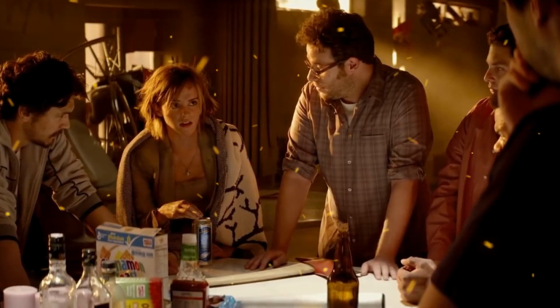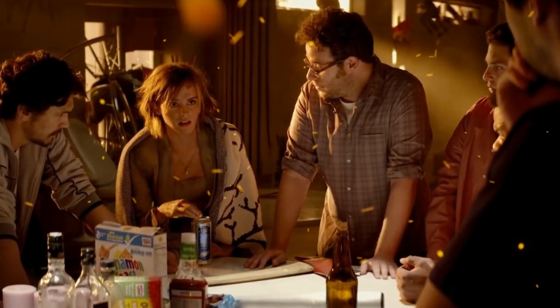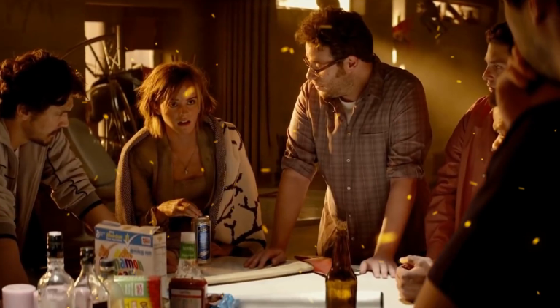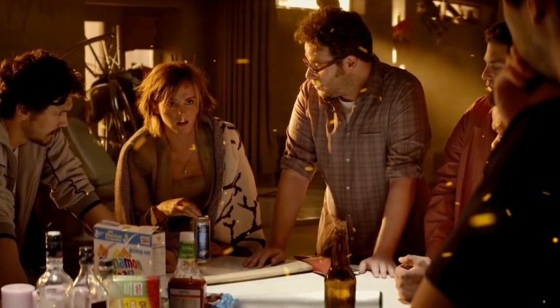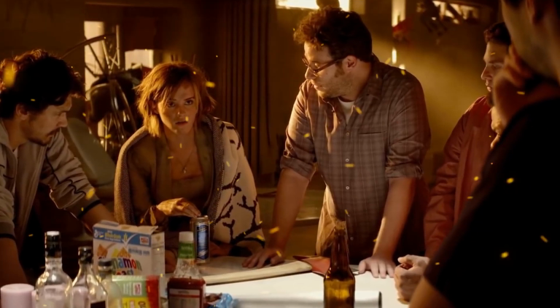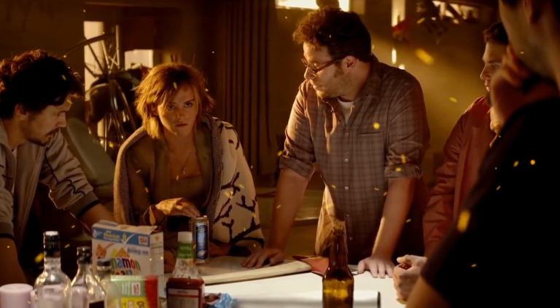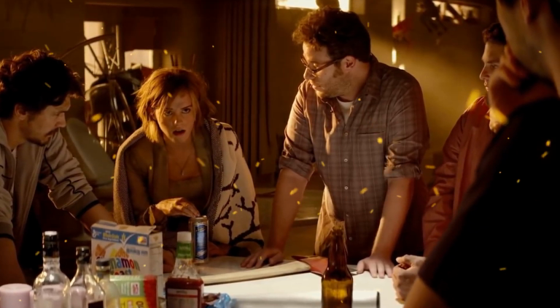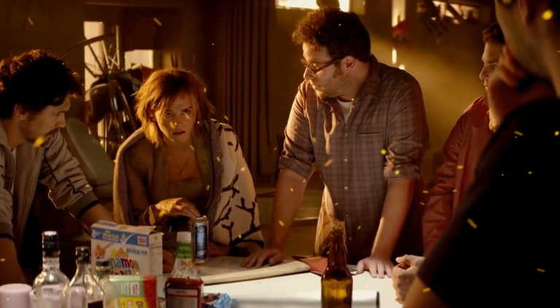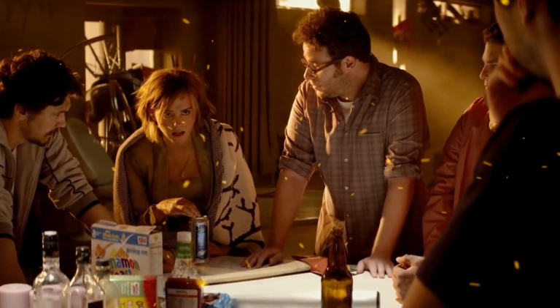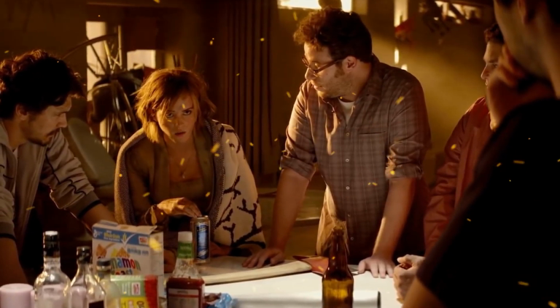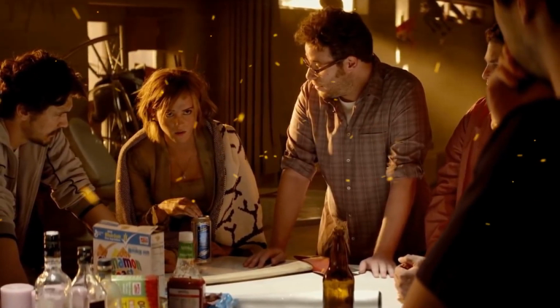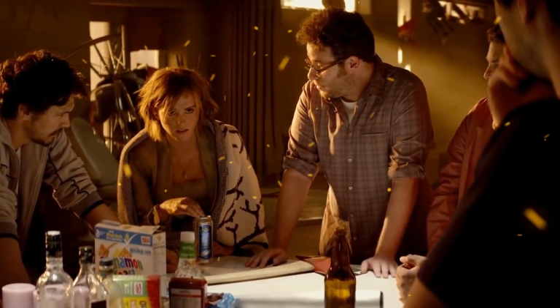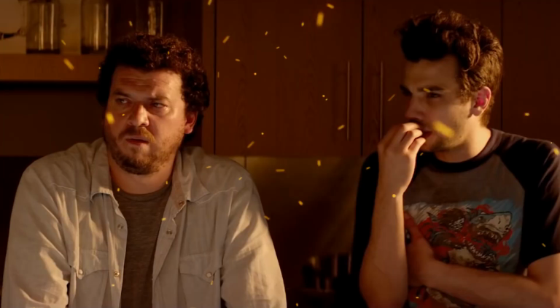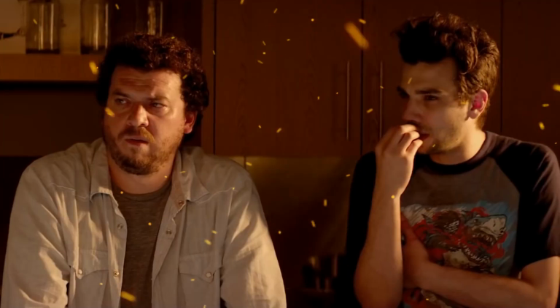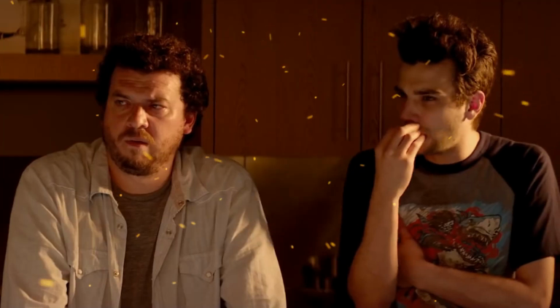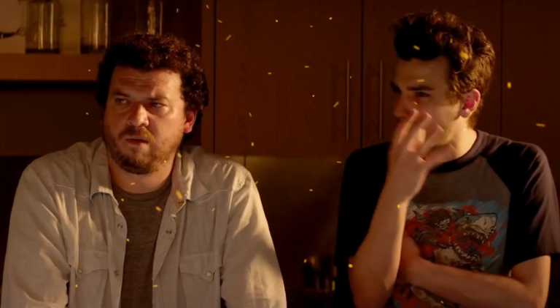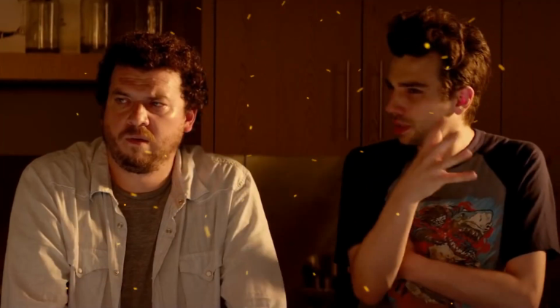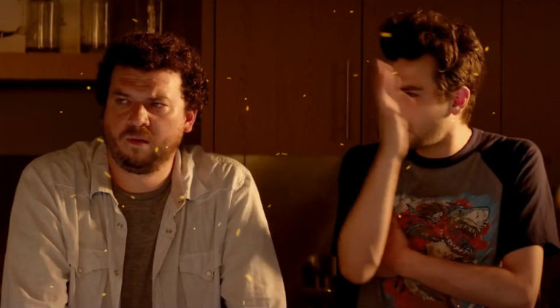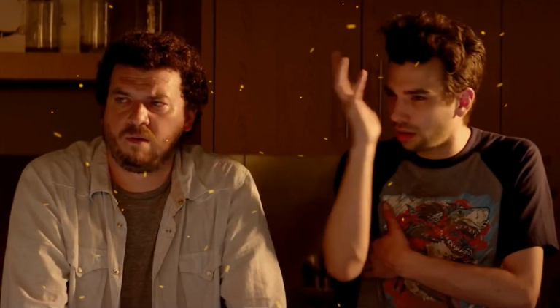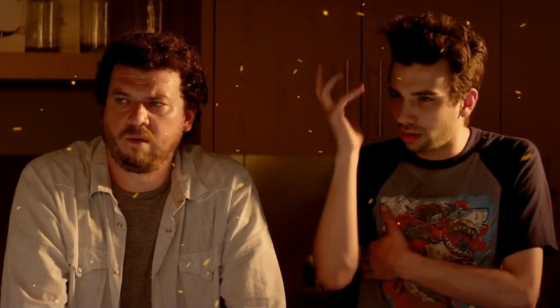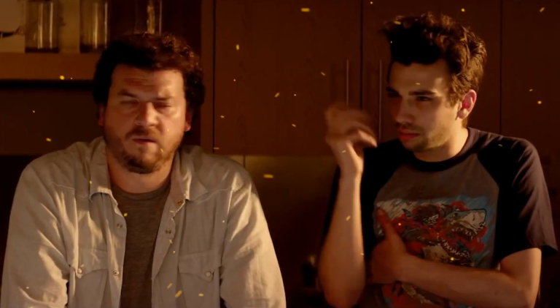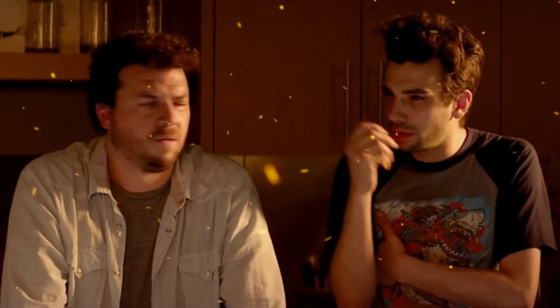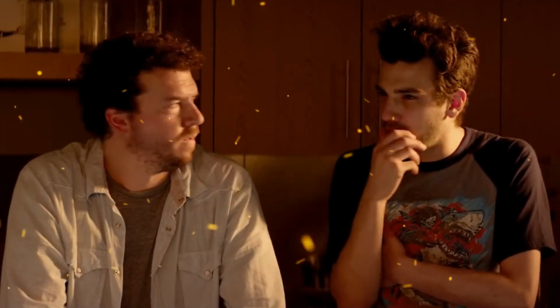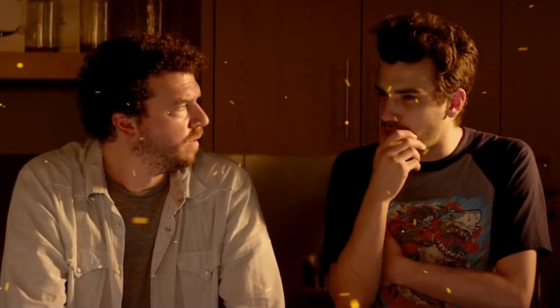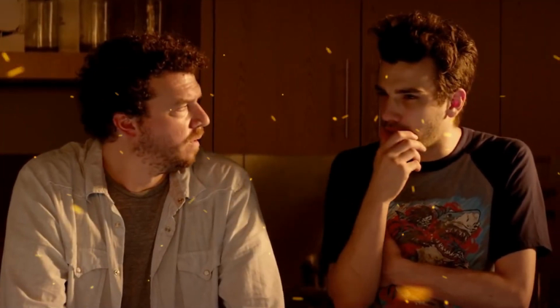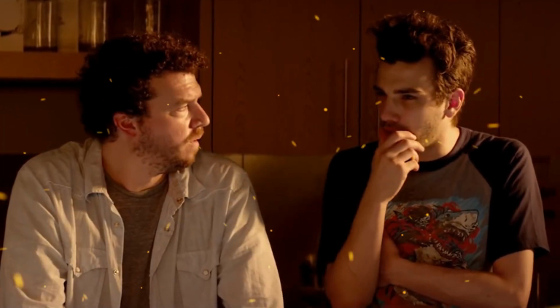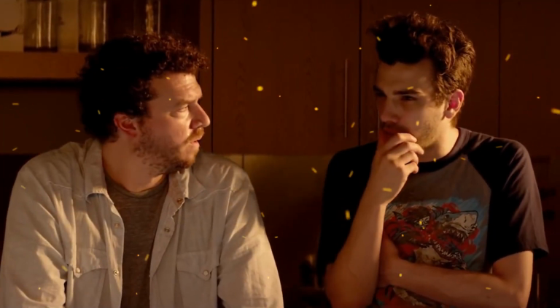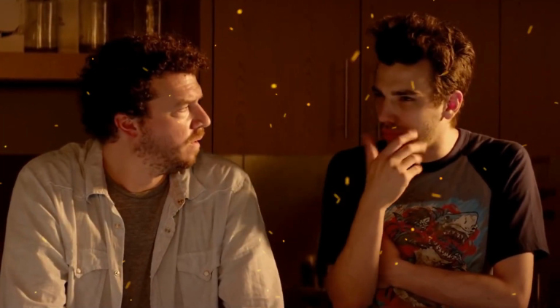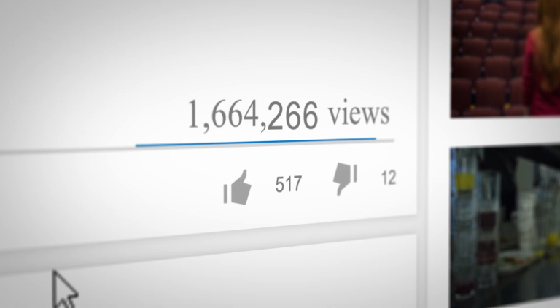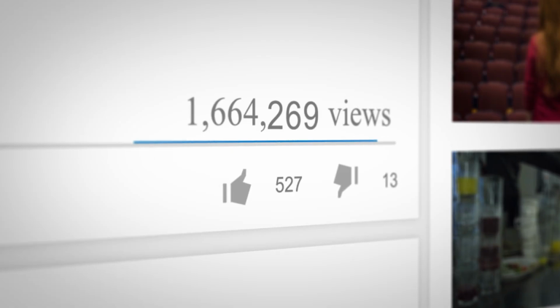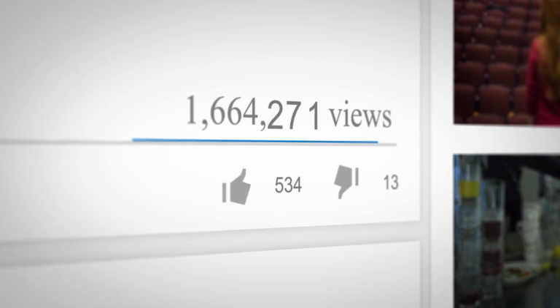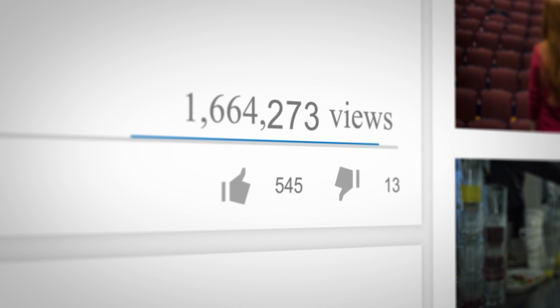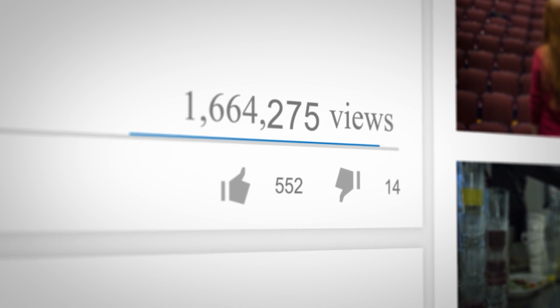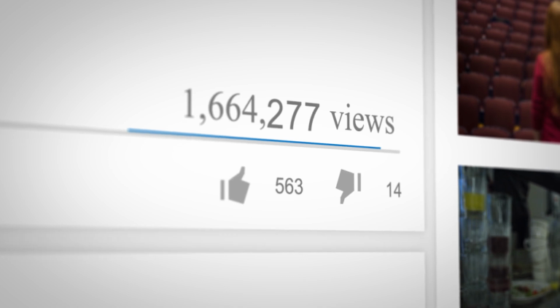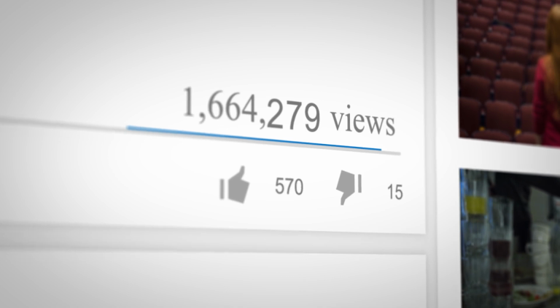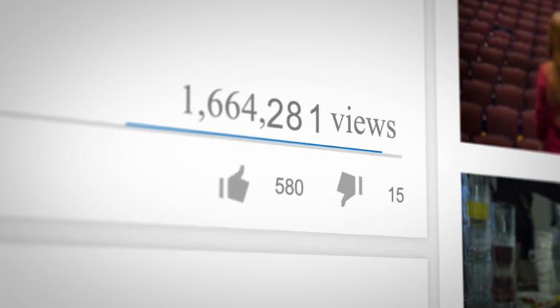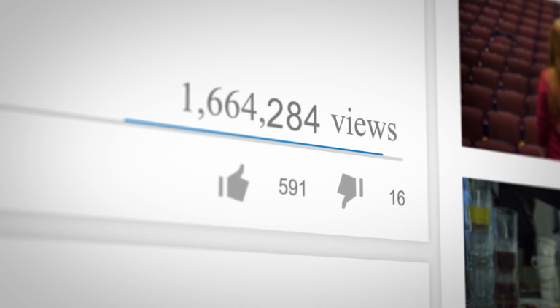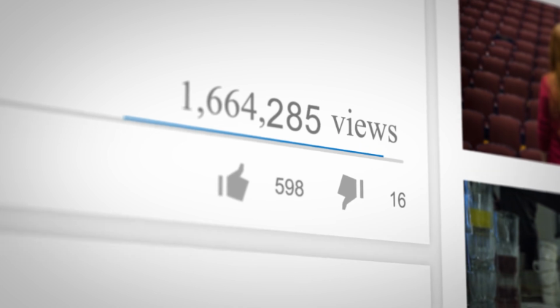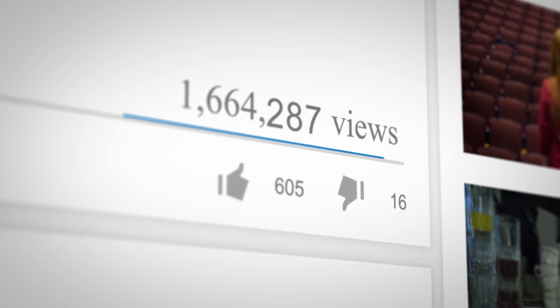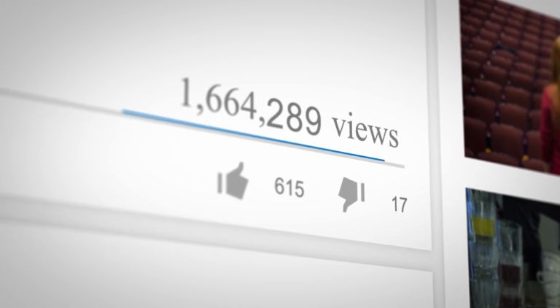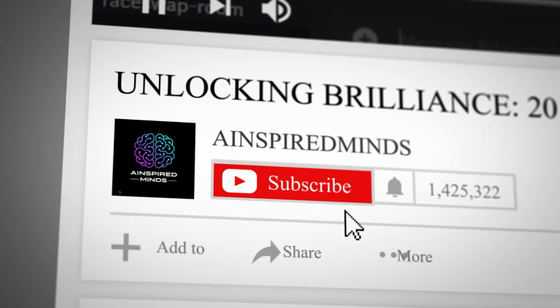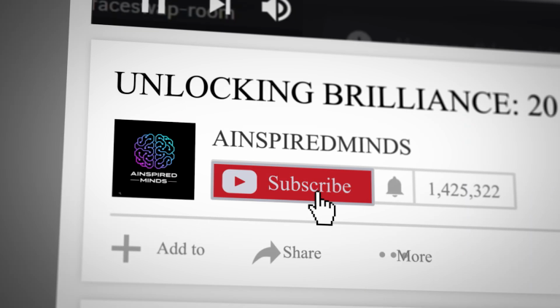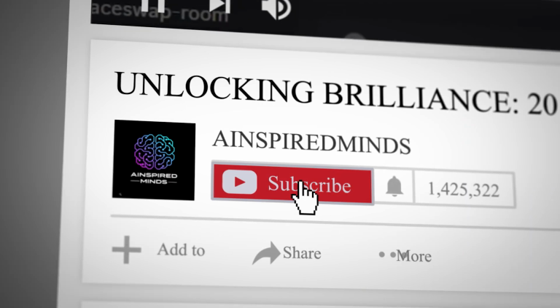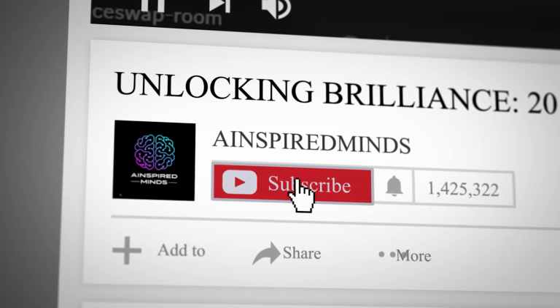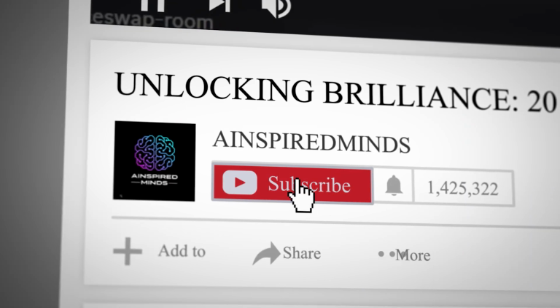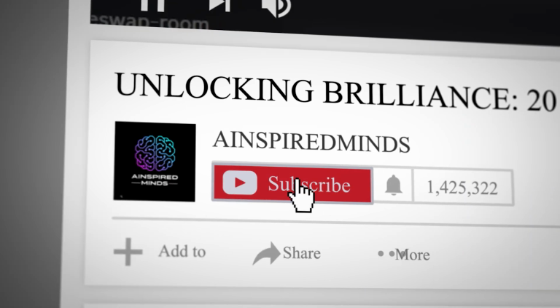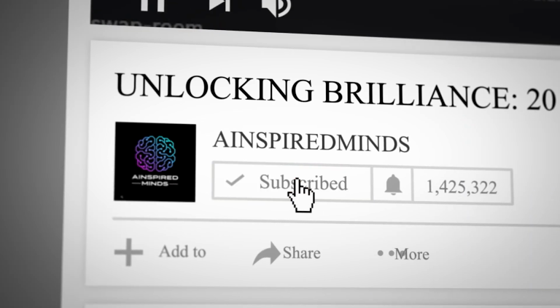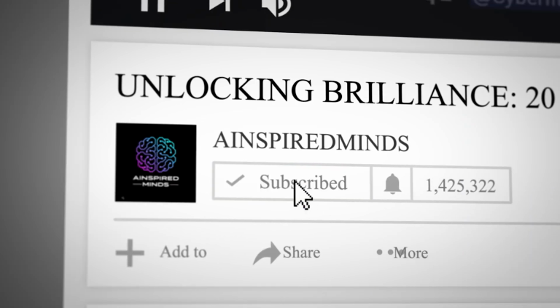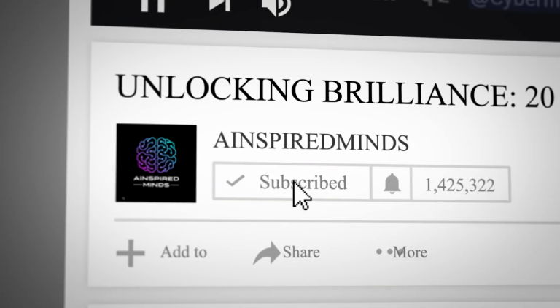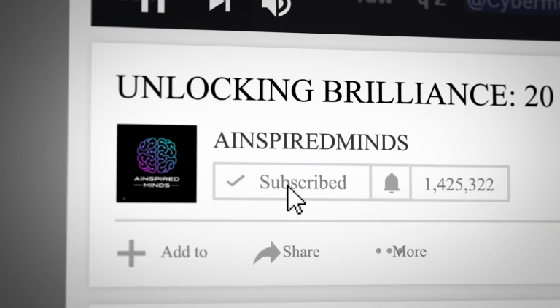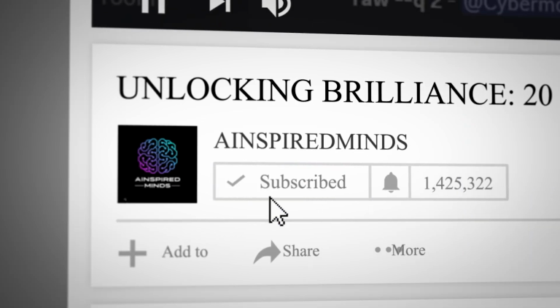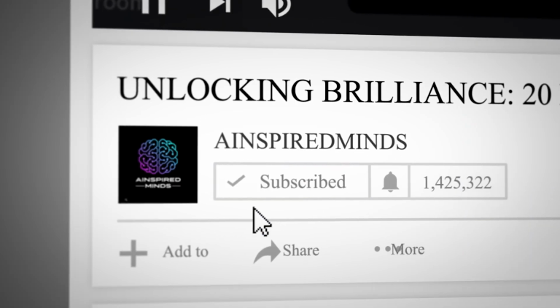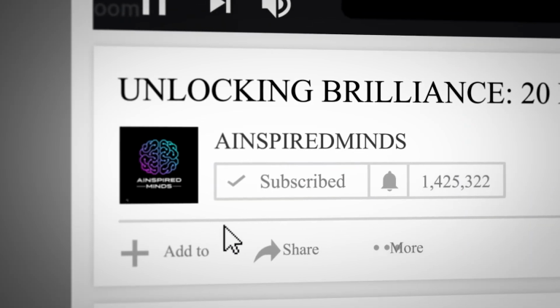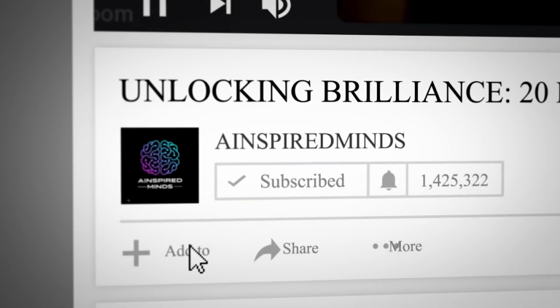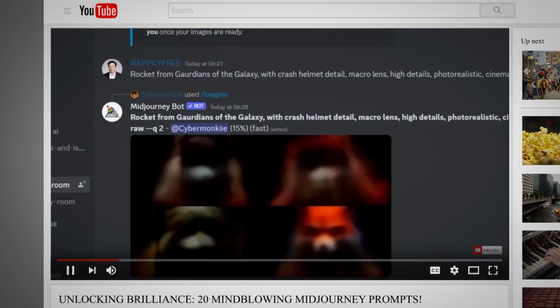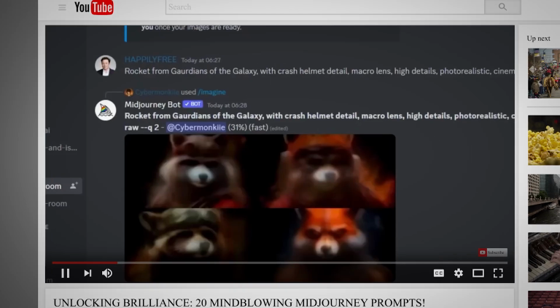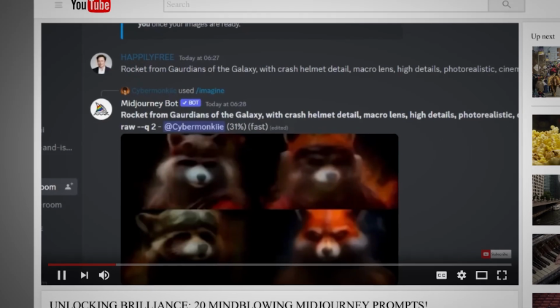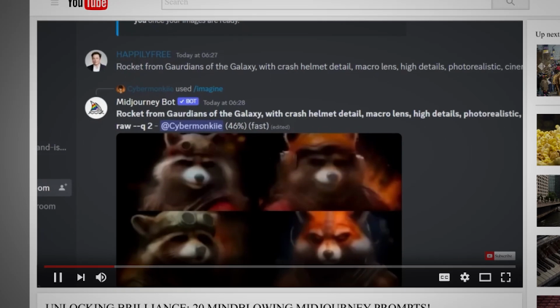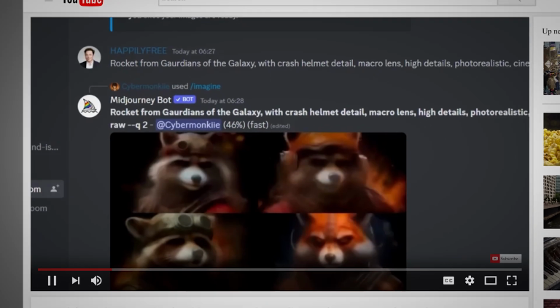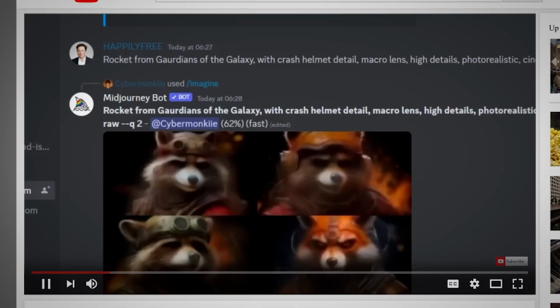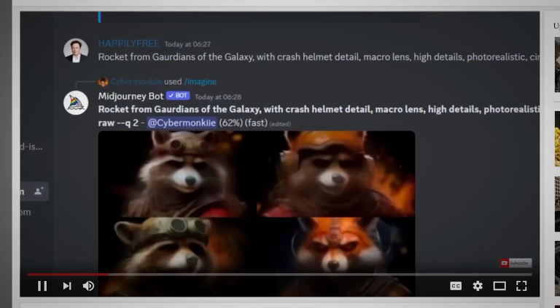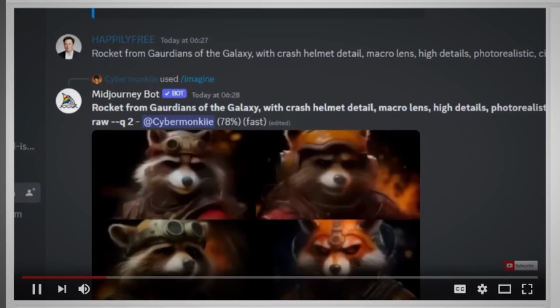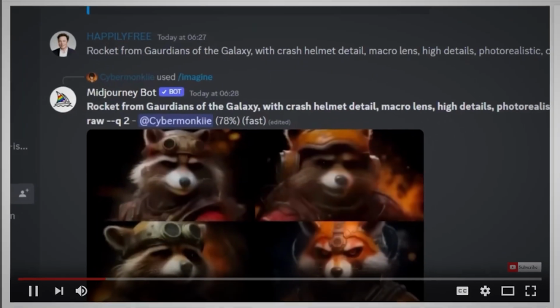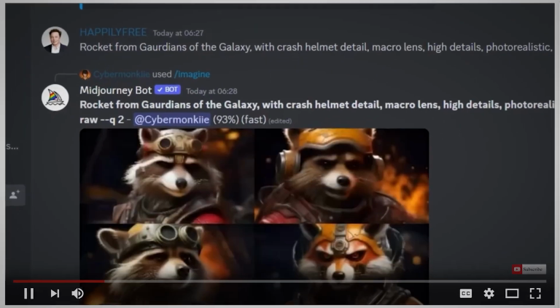But what are your thoughts on Google Maps AI? Don't forget to like this video and smash that subscribe button.